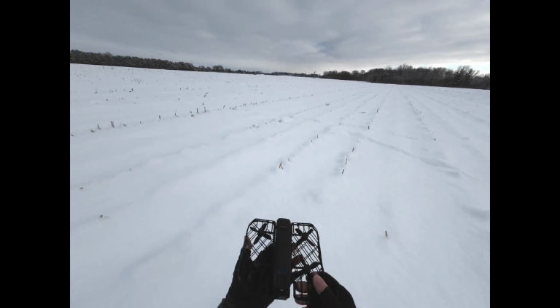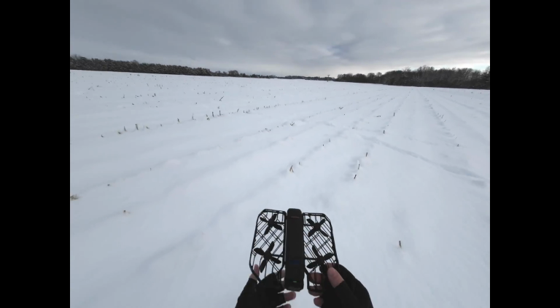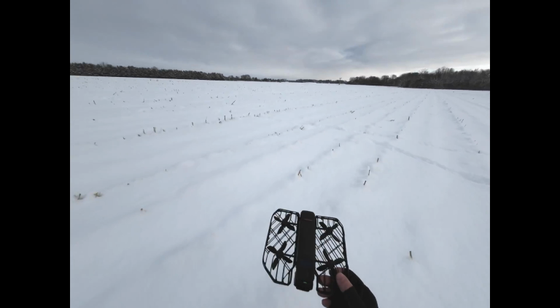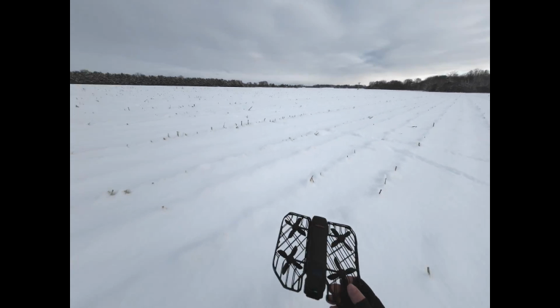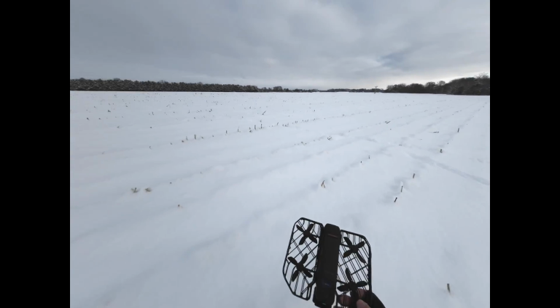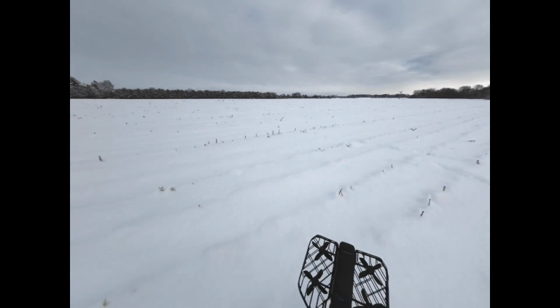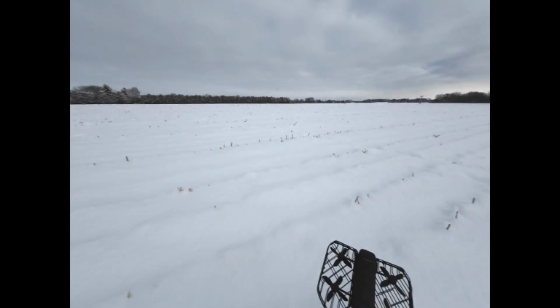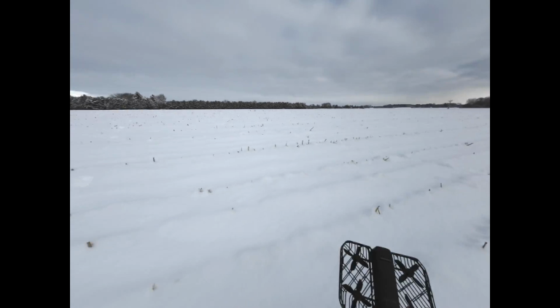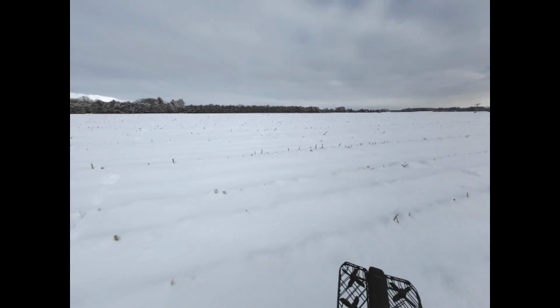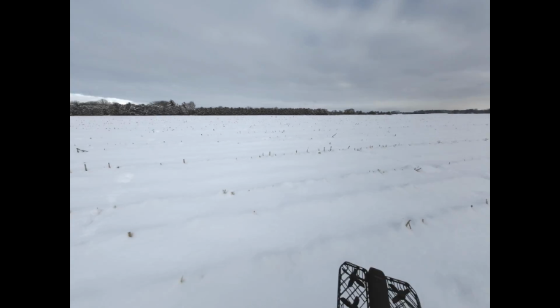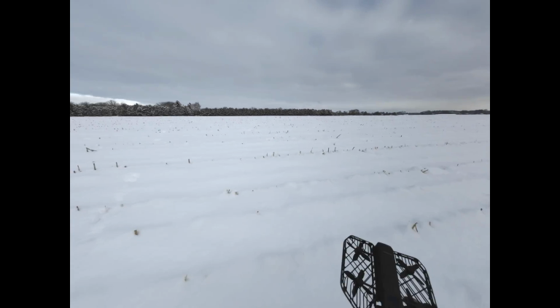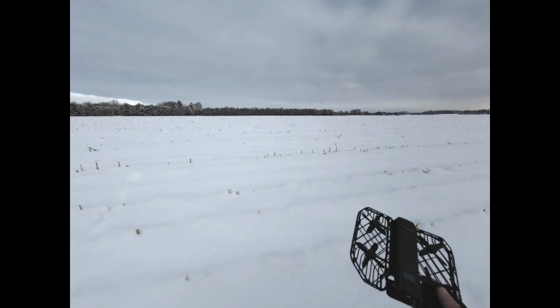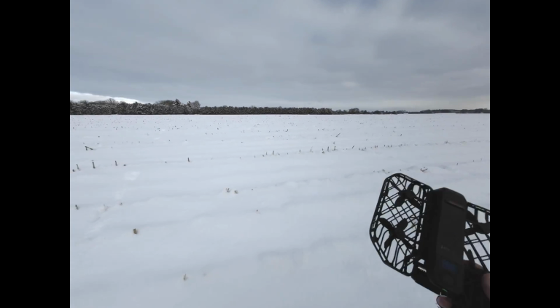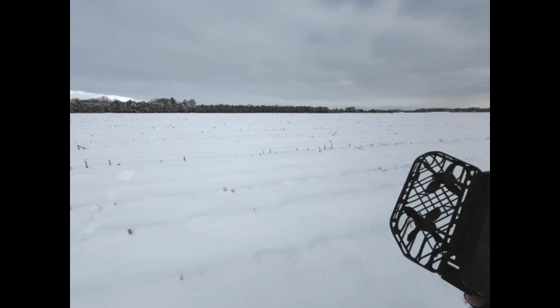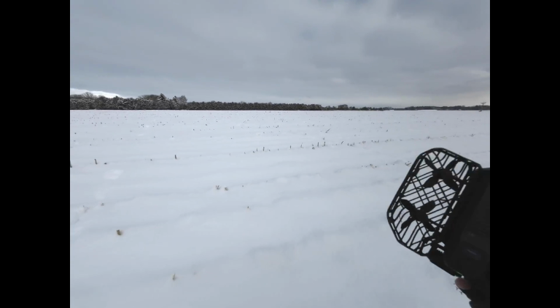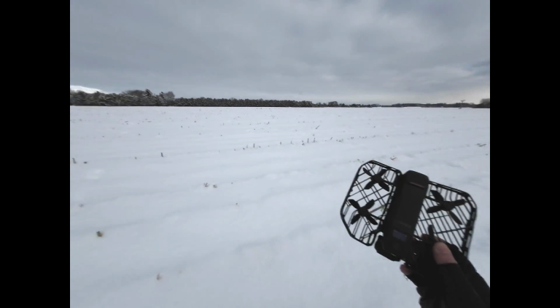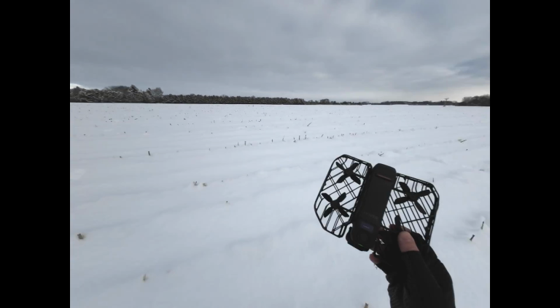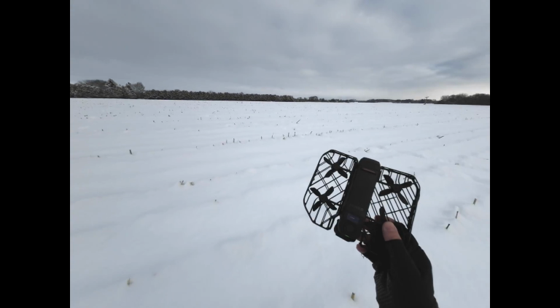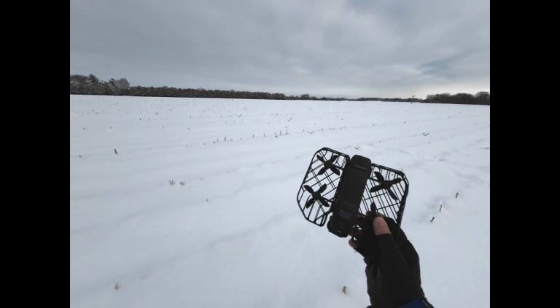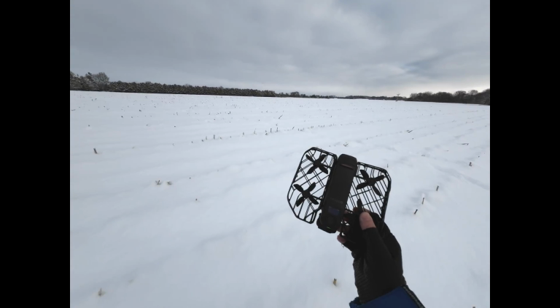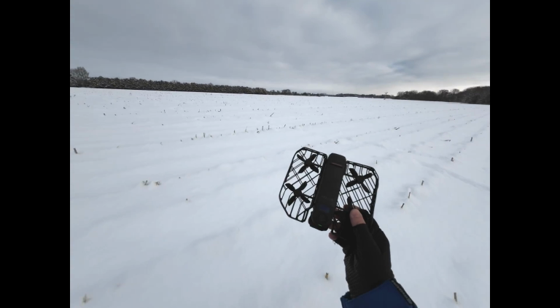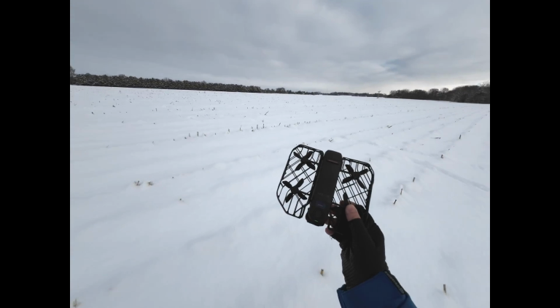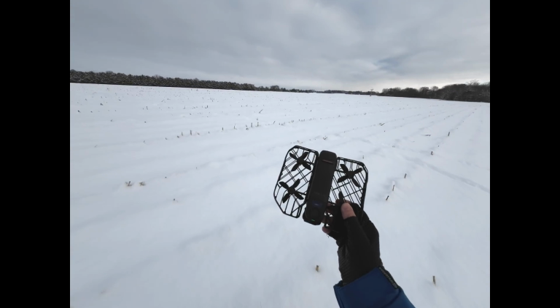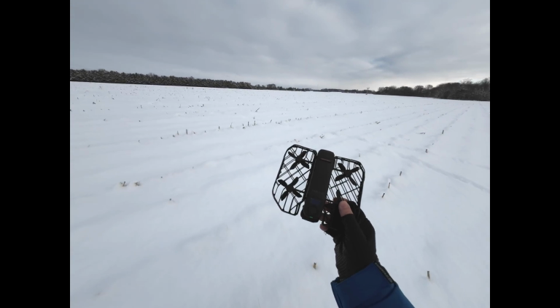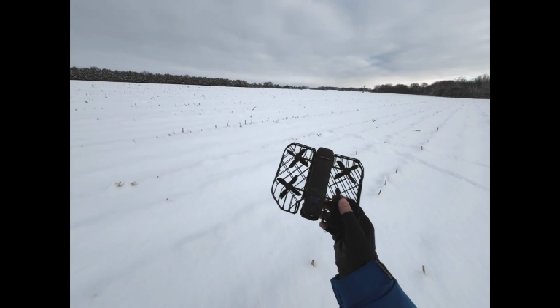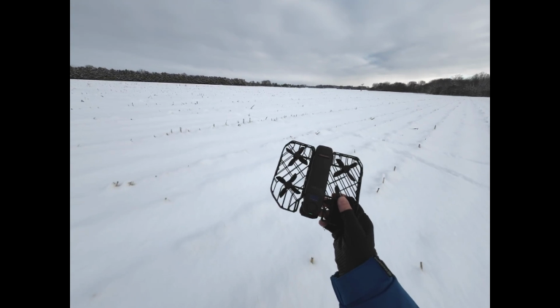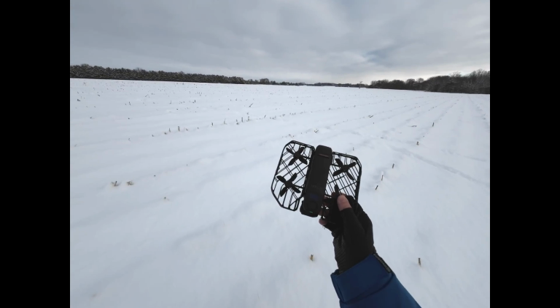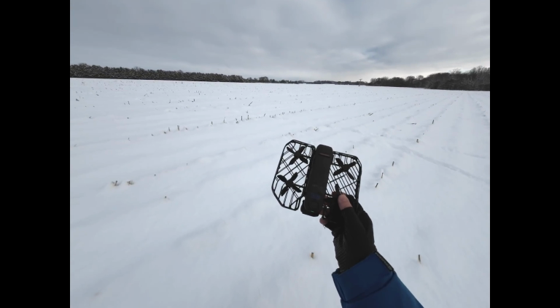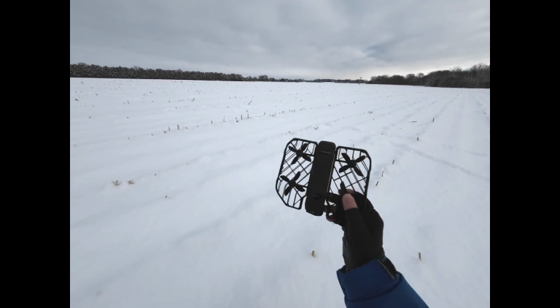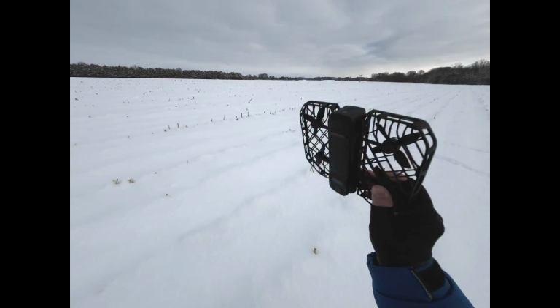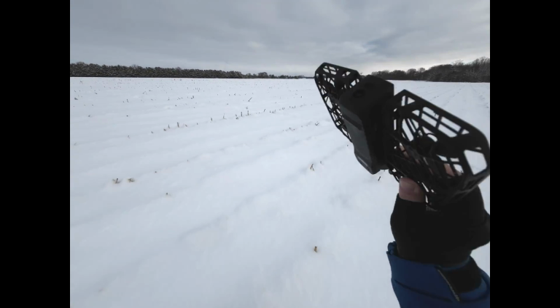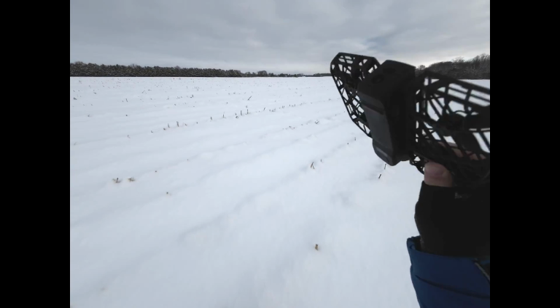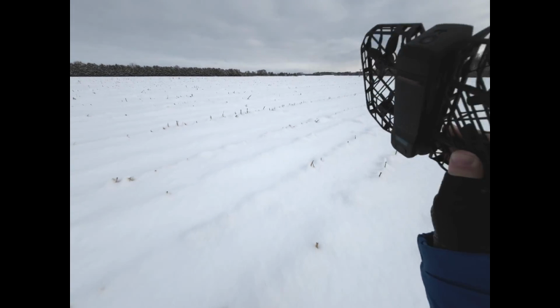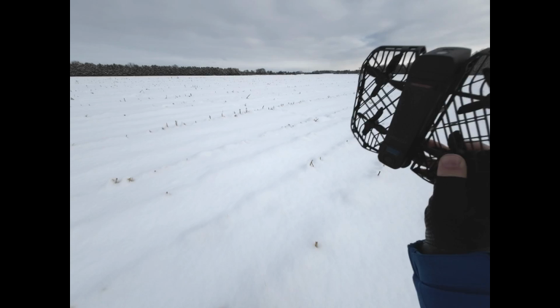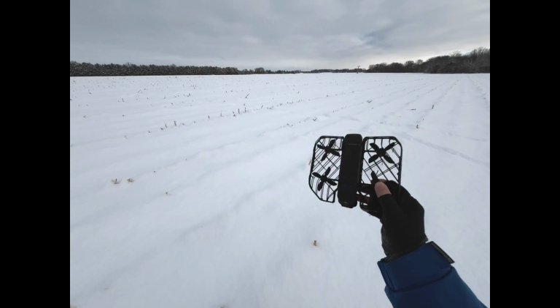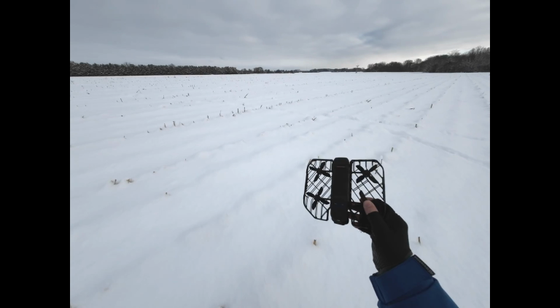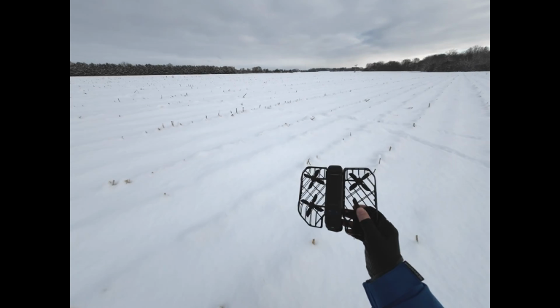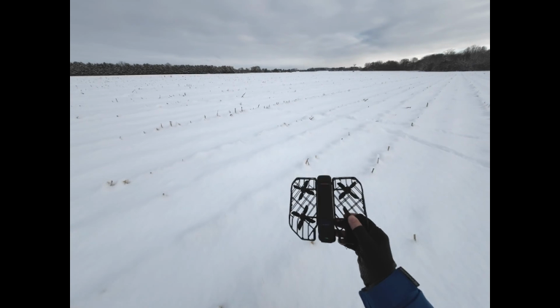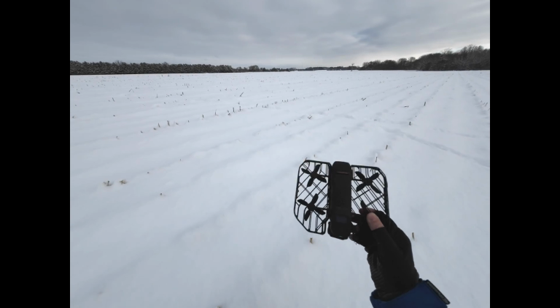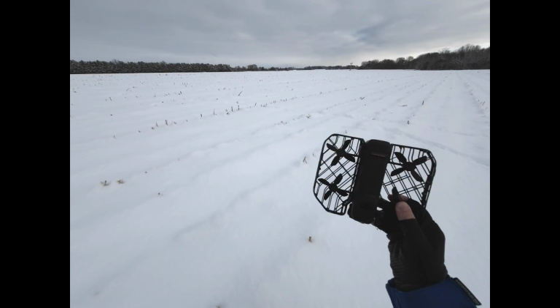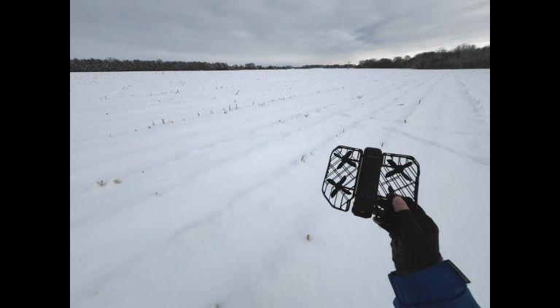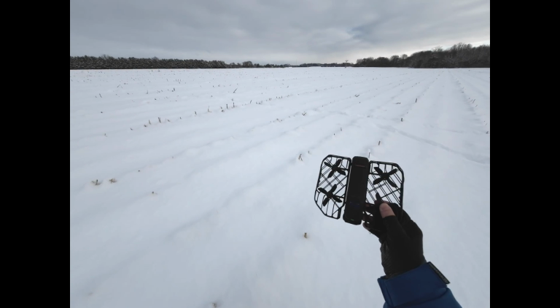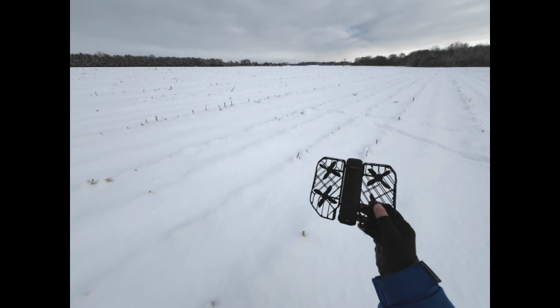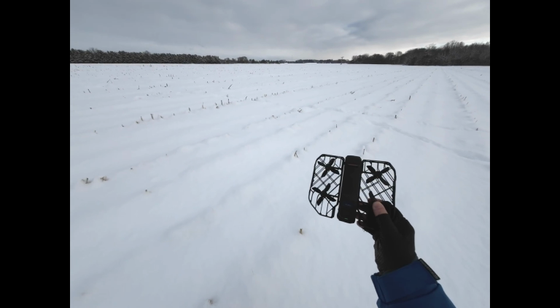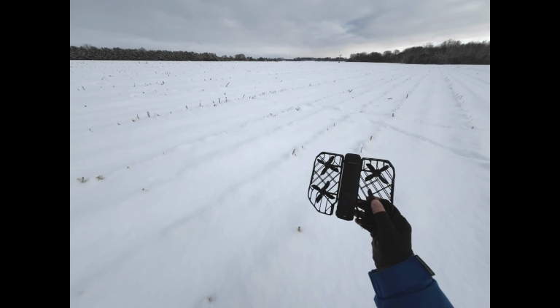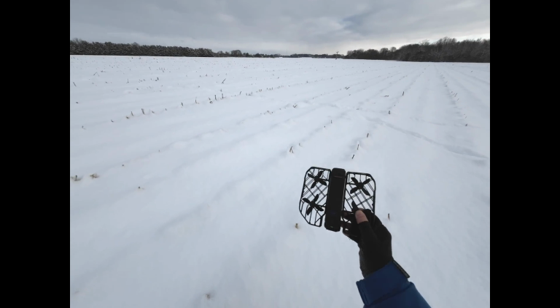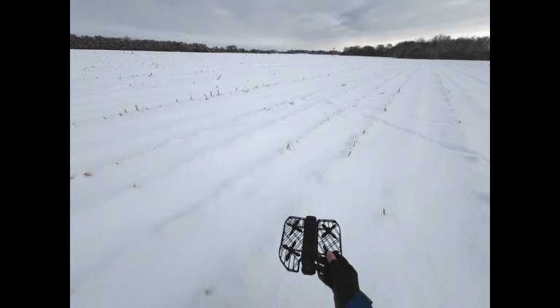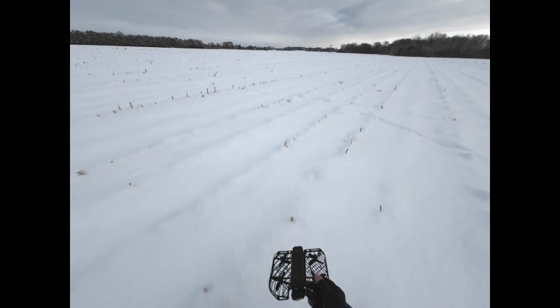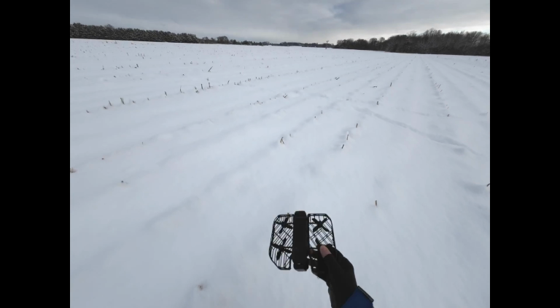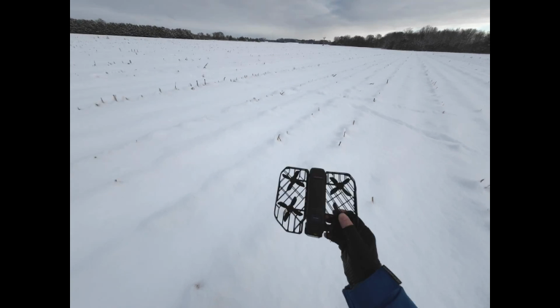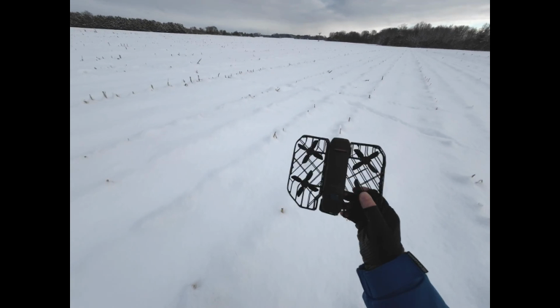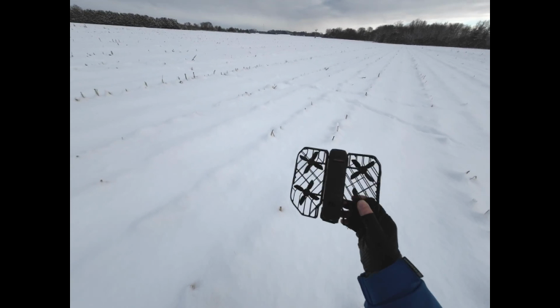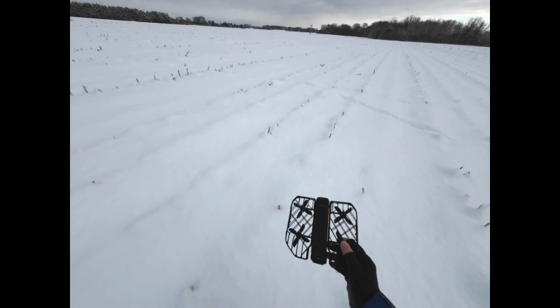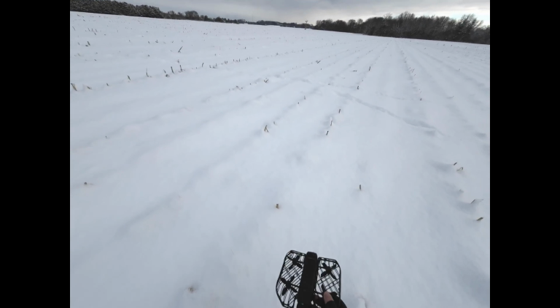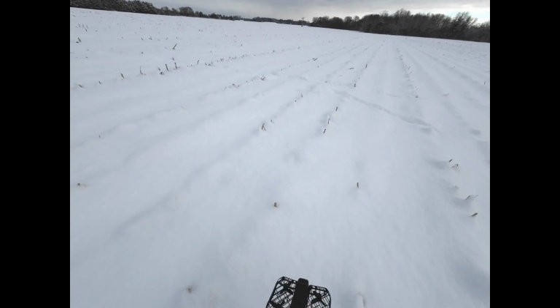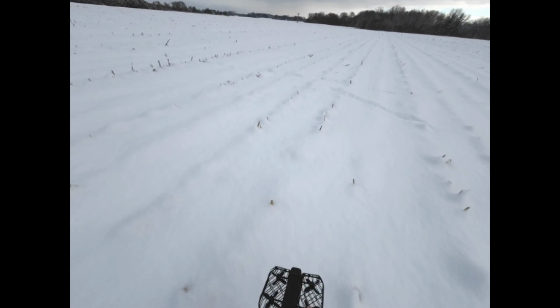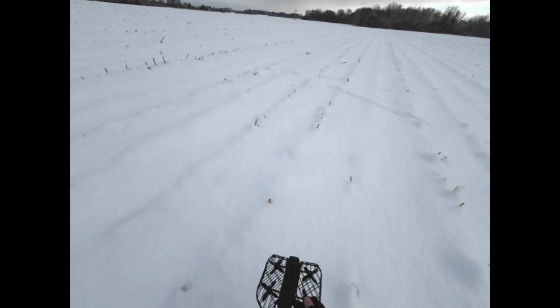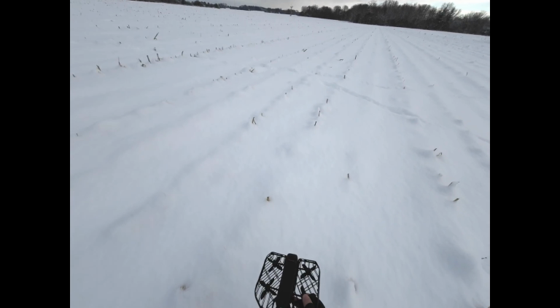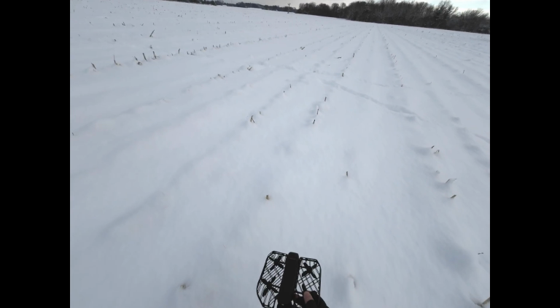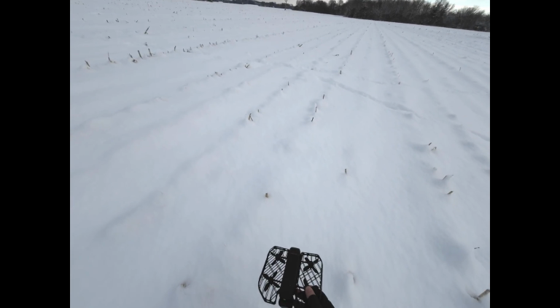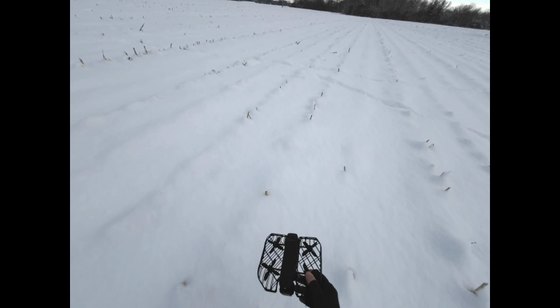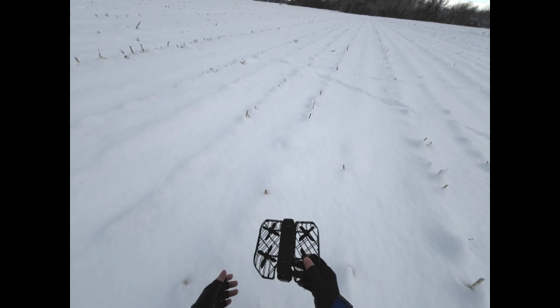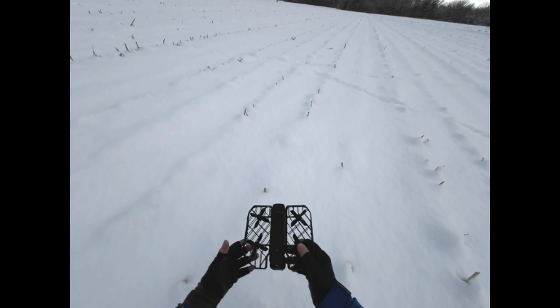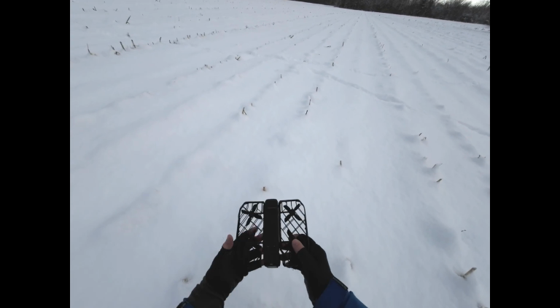So the verdict is it doesn't work over snow. At least mine doesn't, at least not yet. So let's wait for the next update.